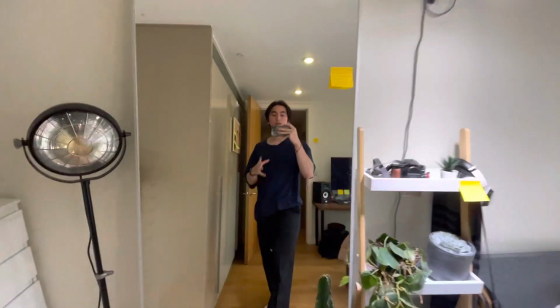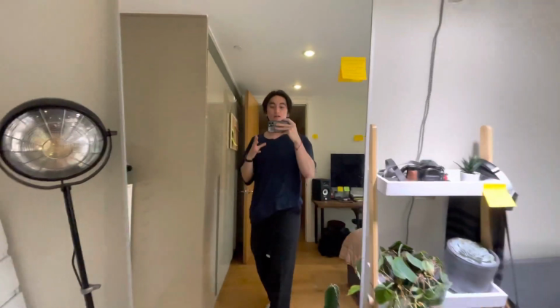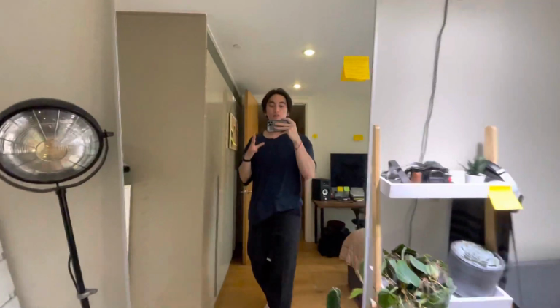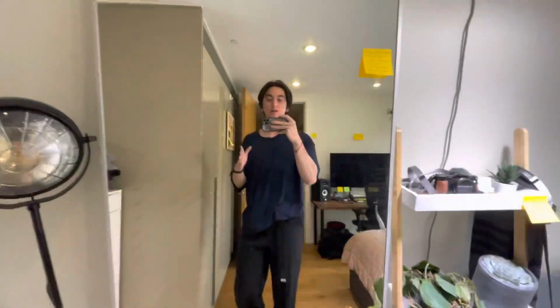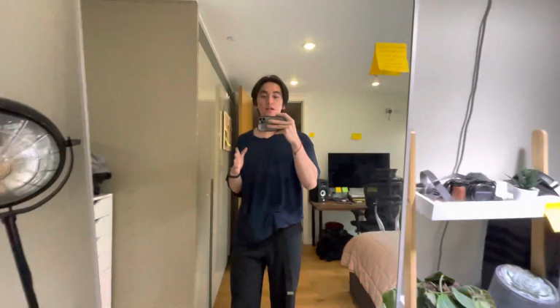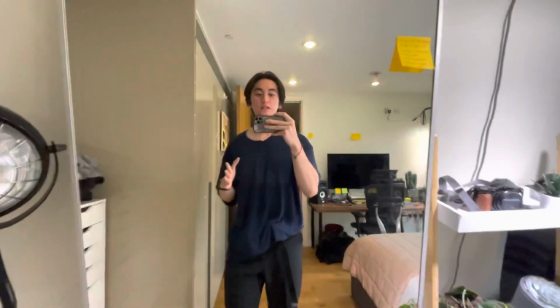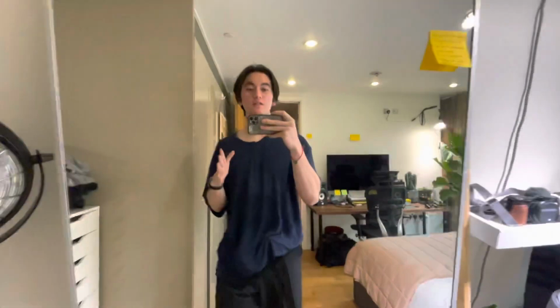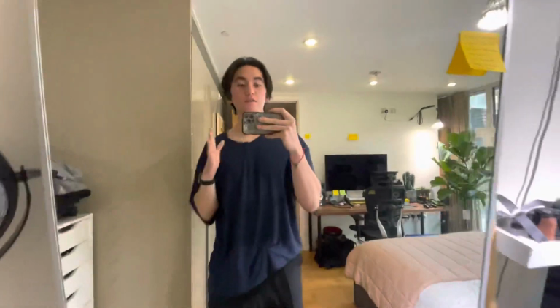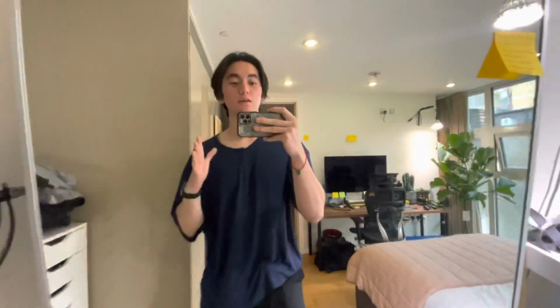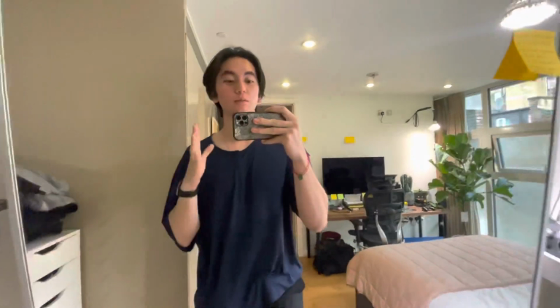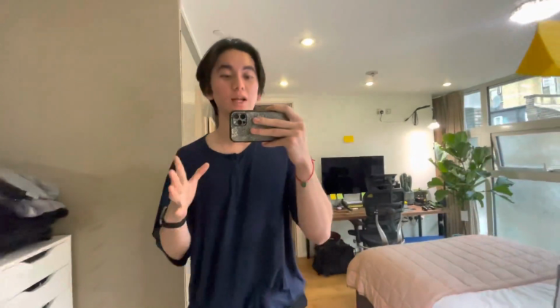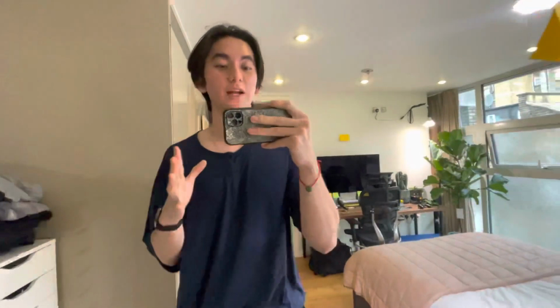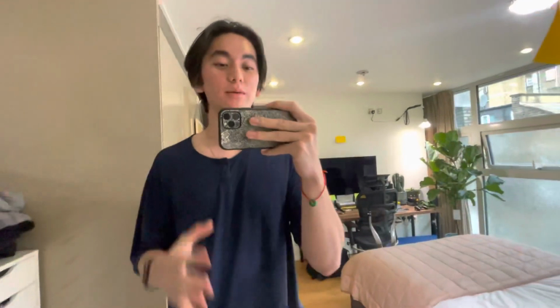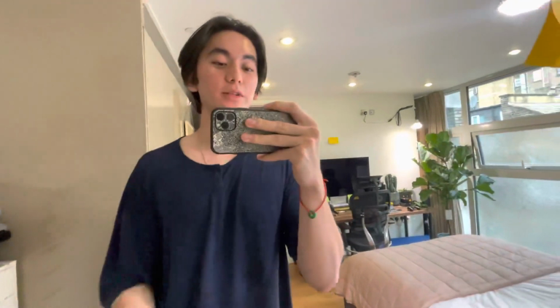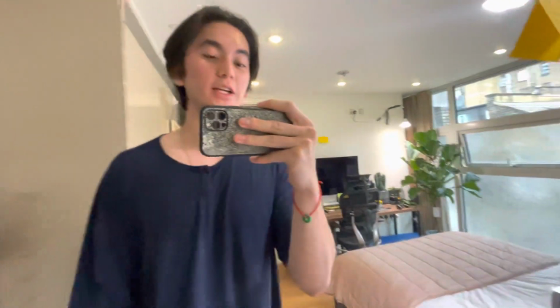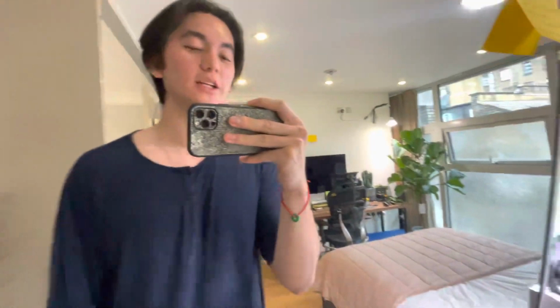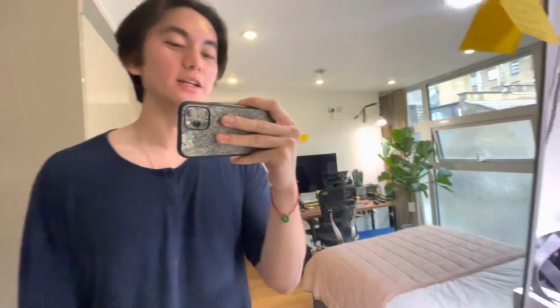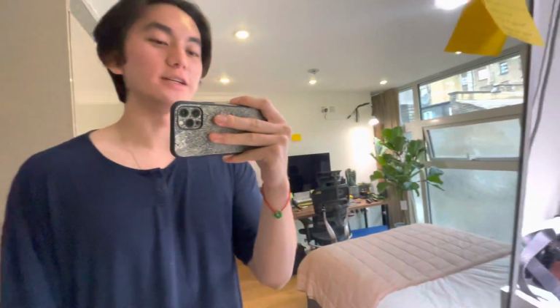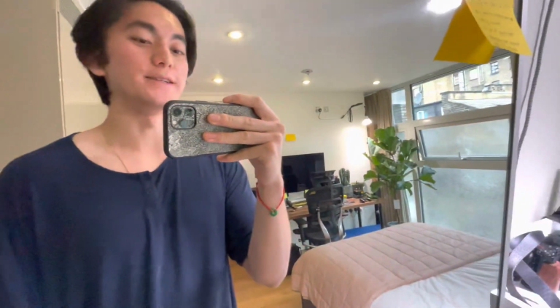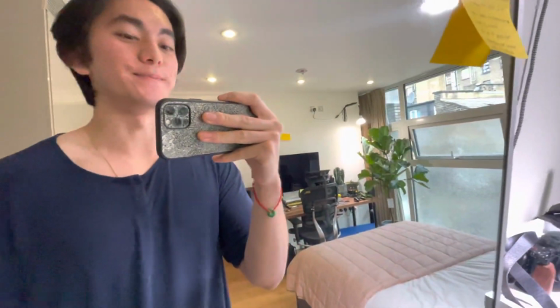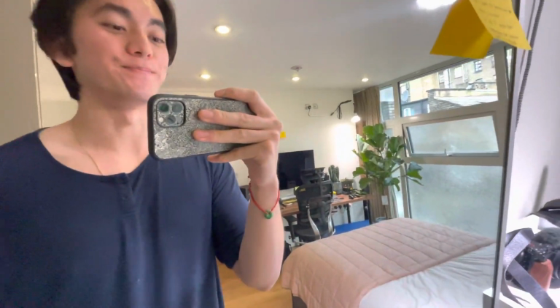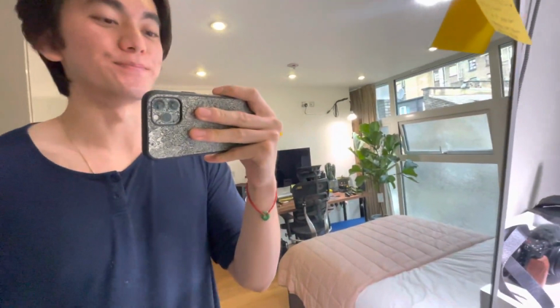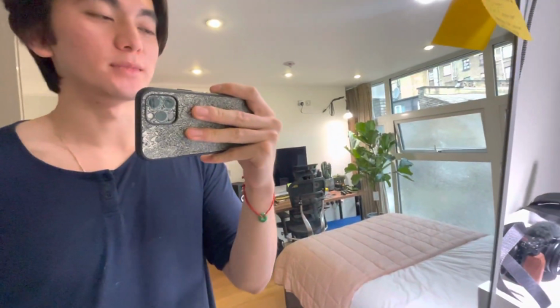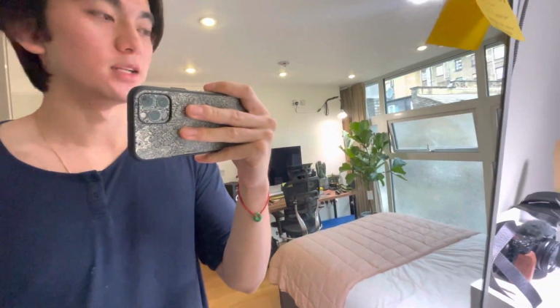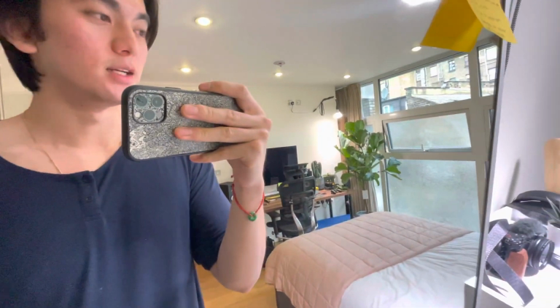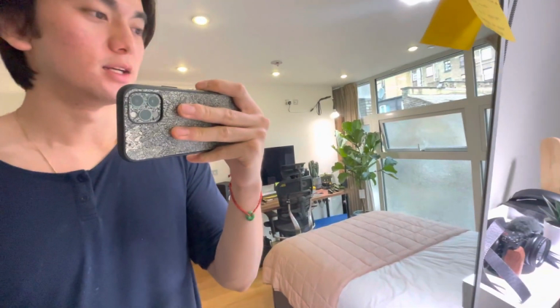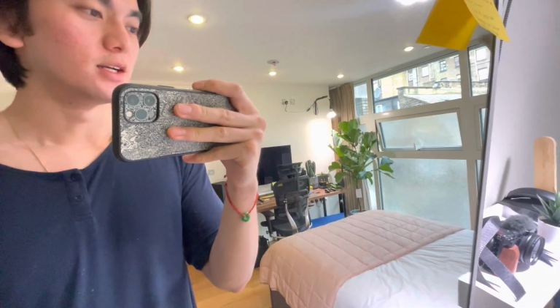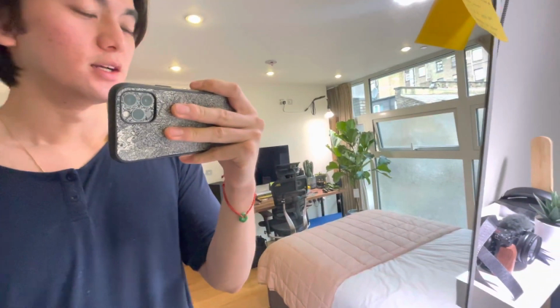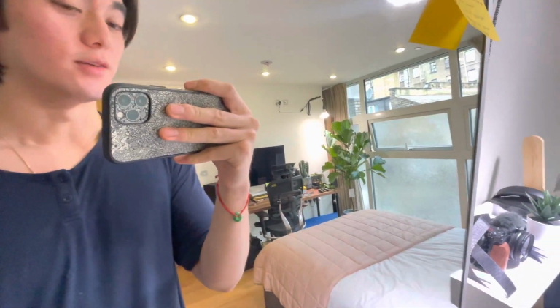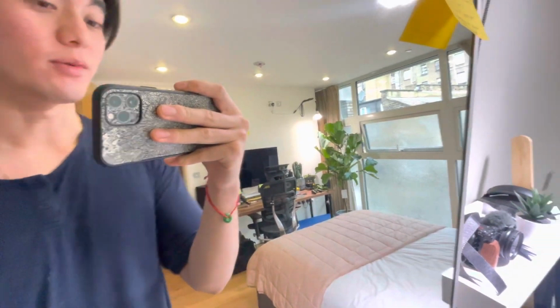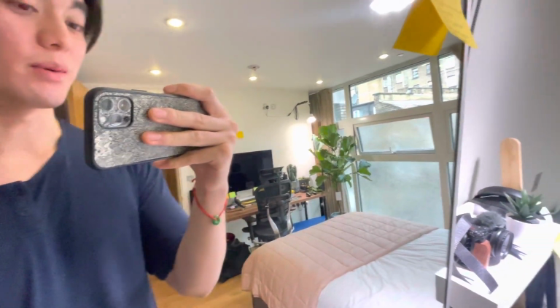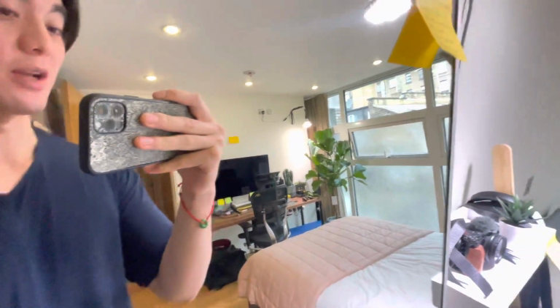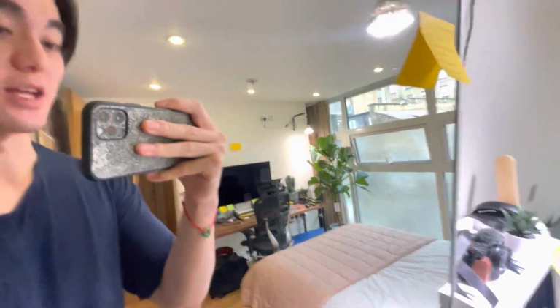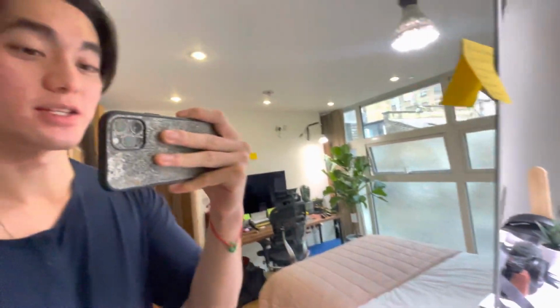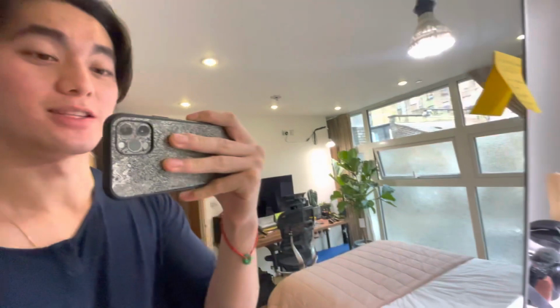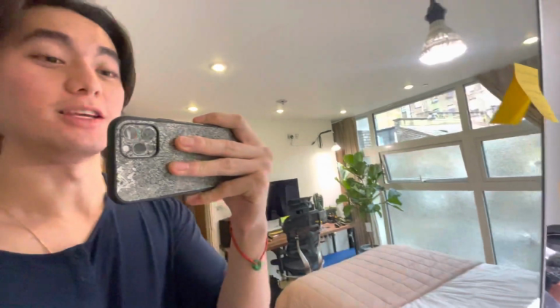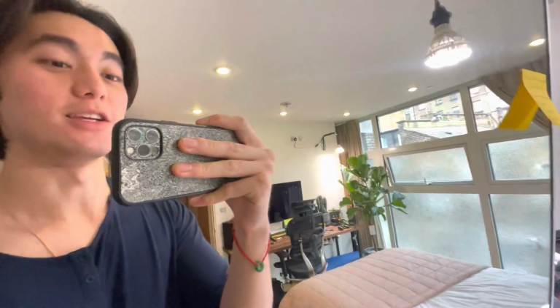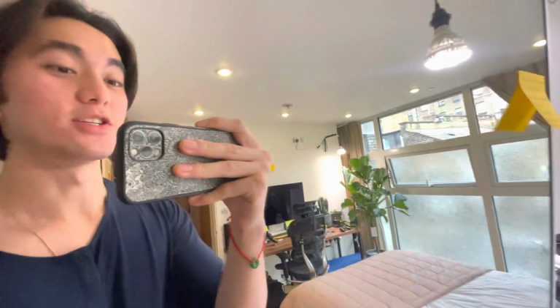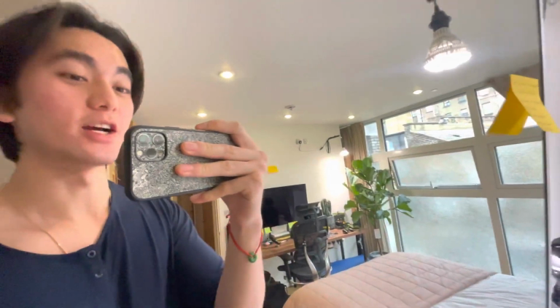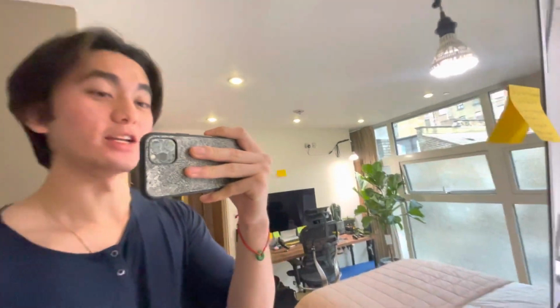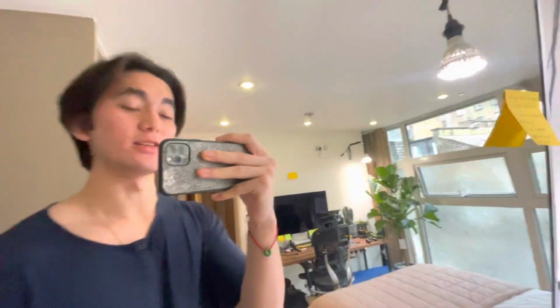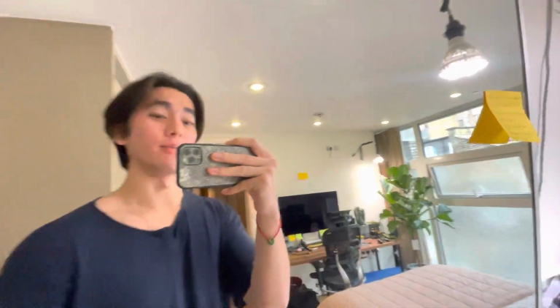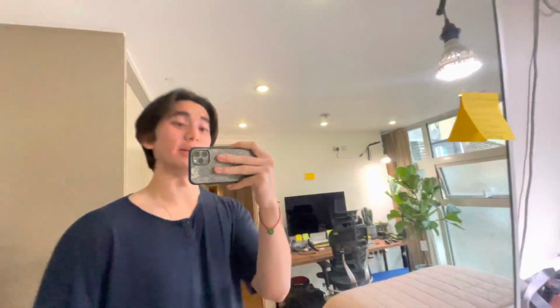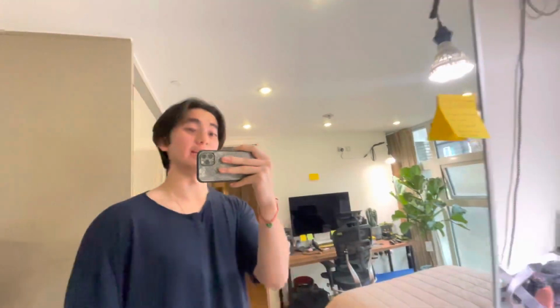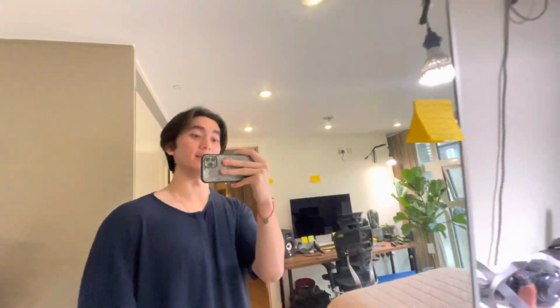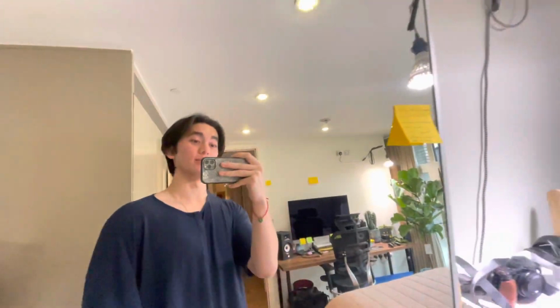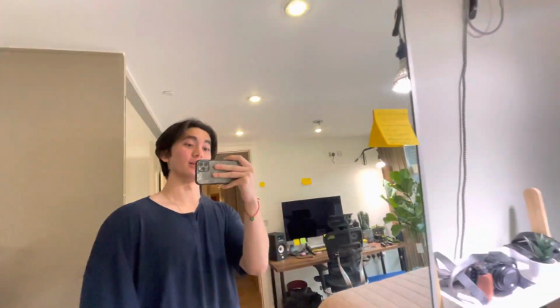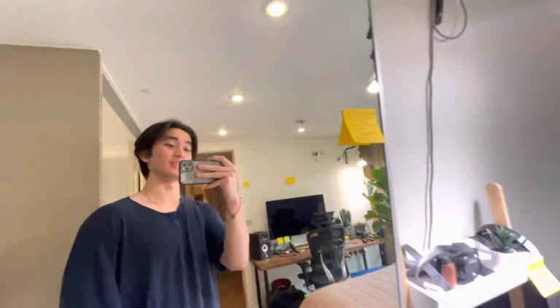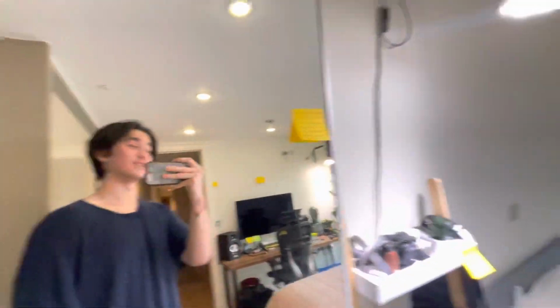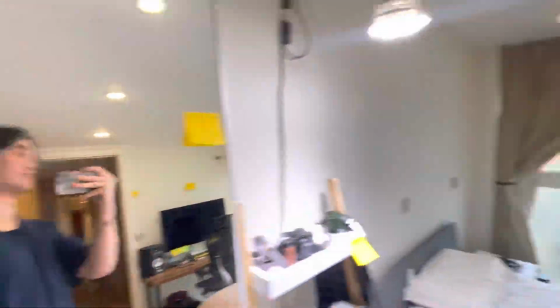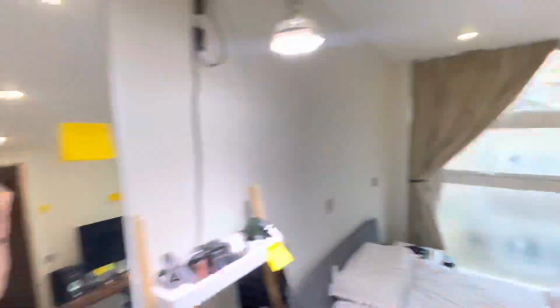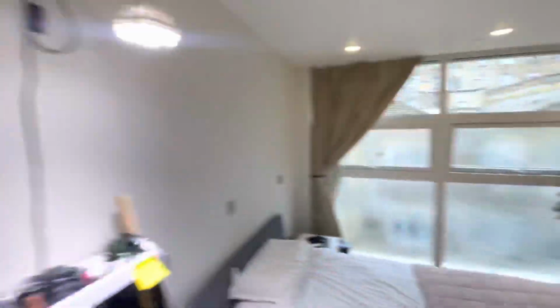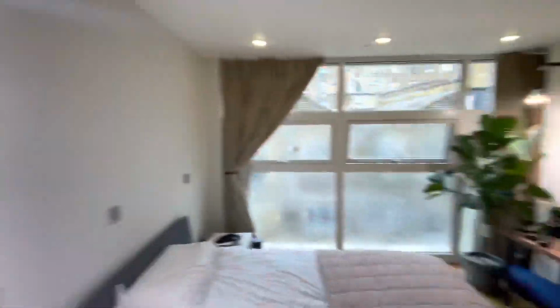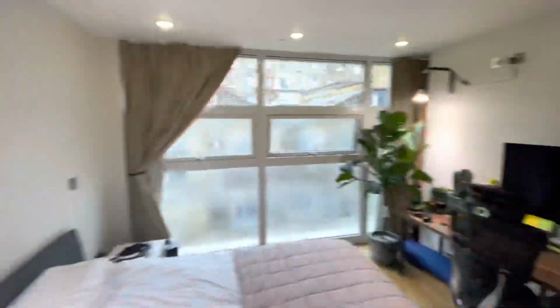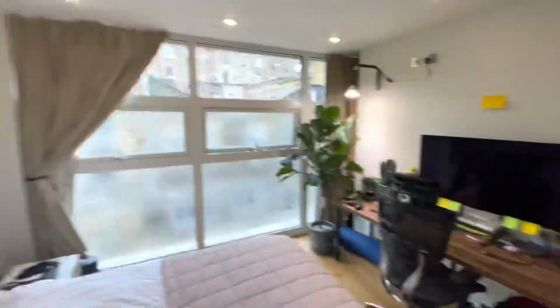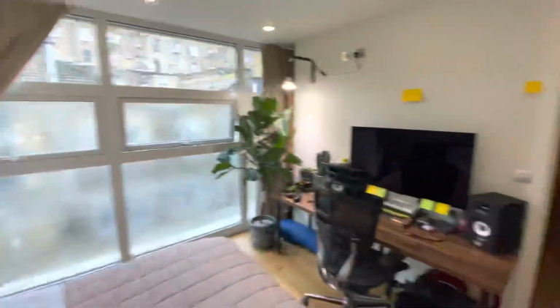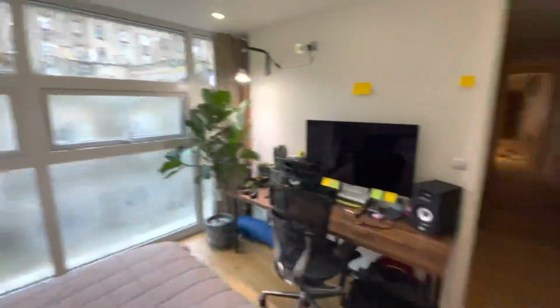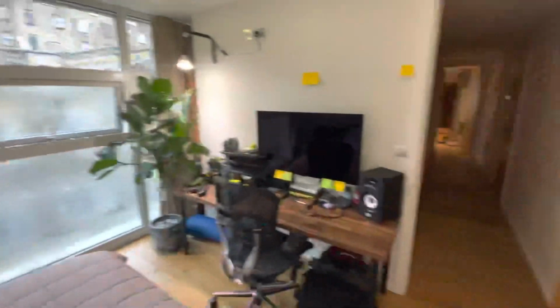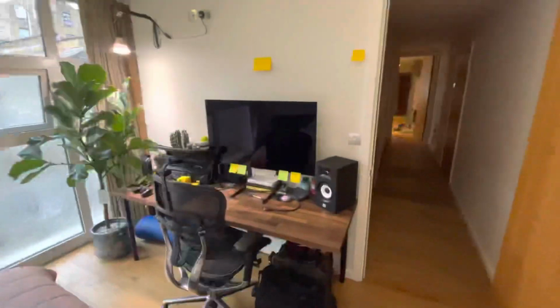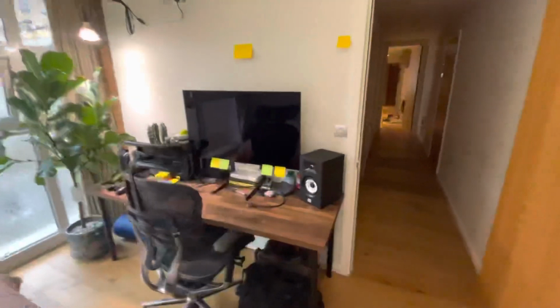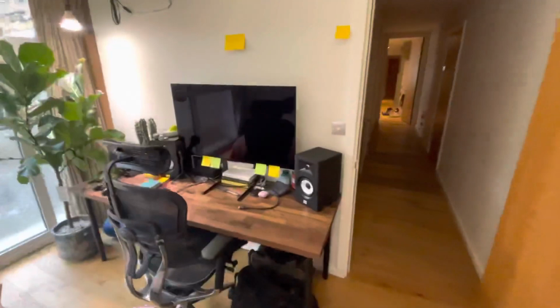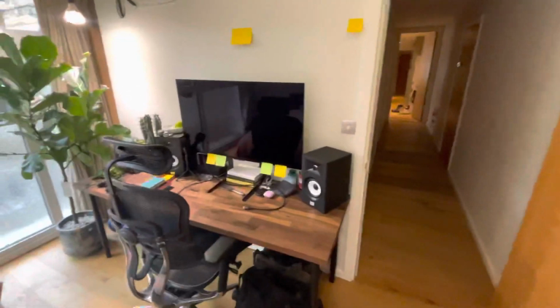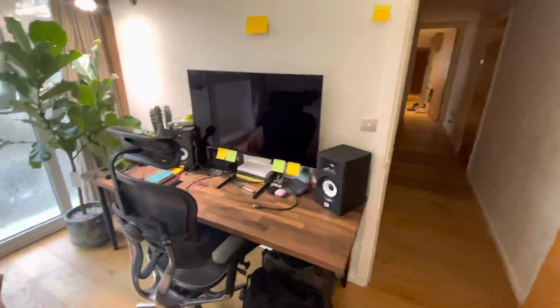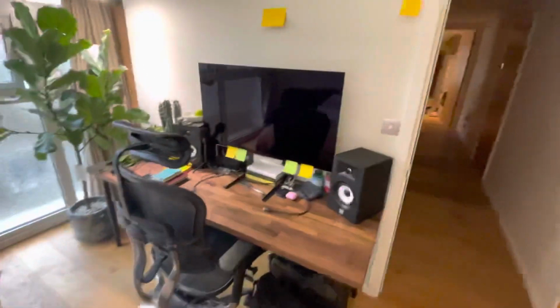Alright, so a little plant update. One of my plants, the Chinese money plant, is currently...